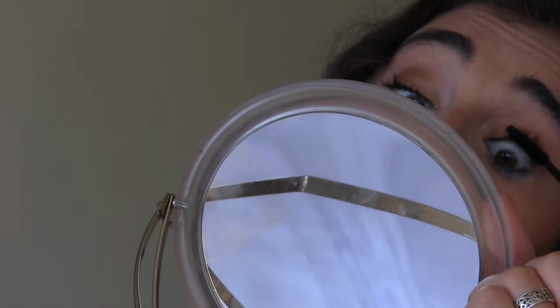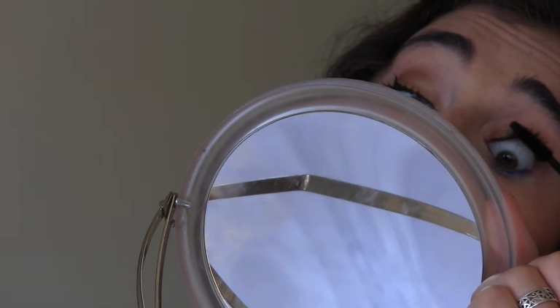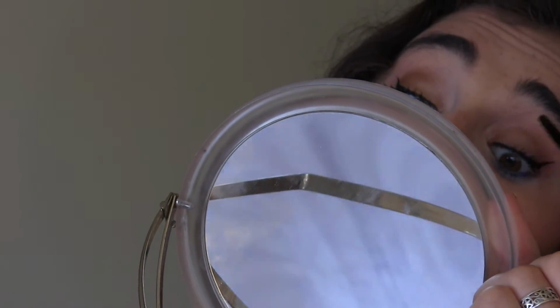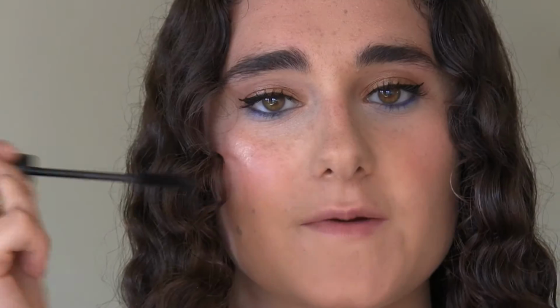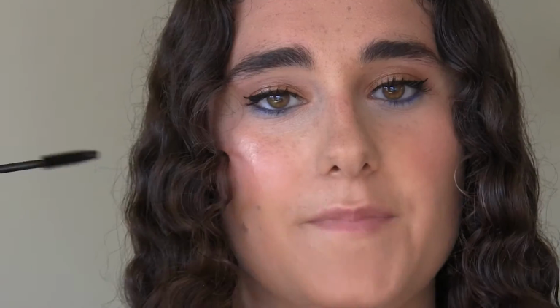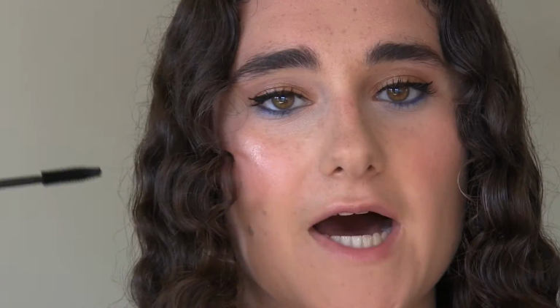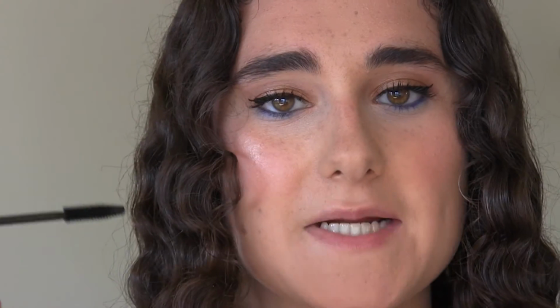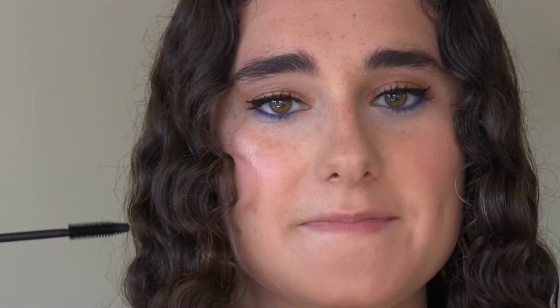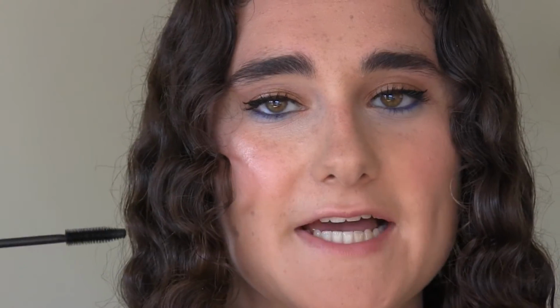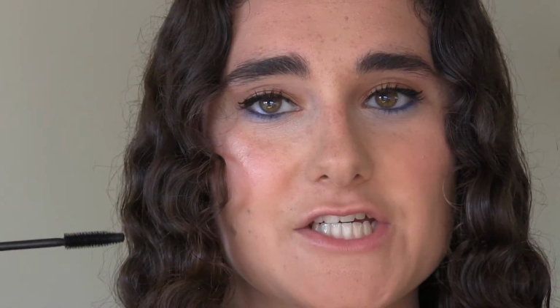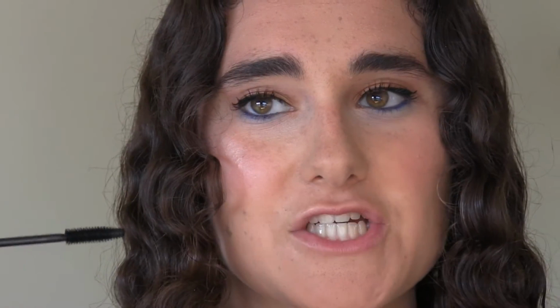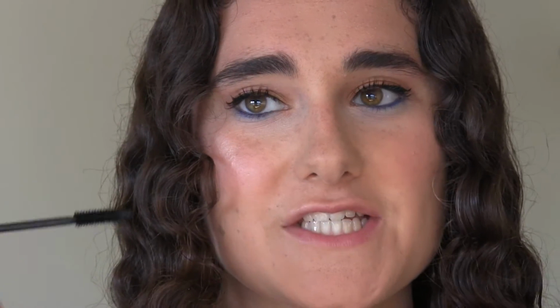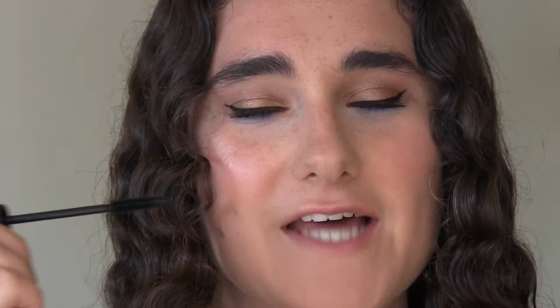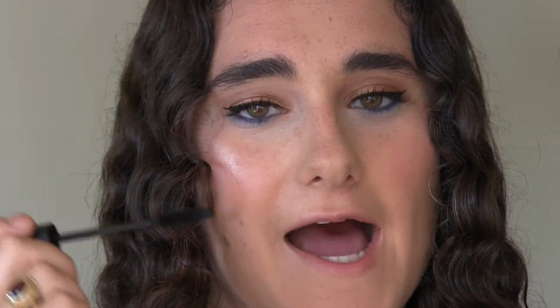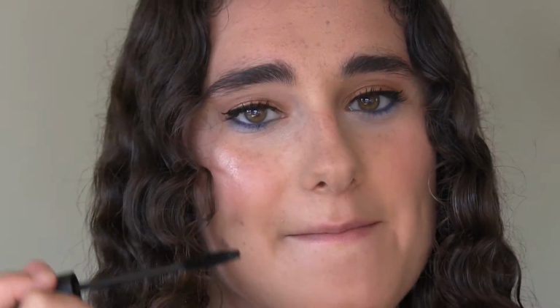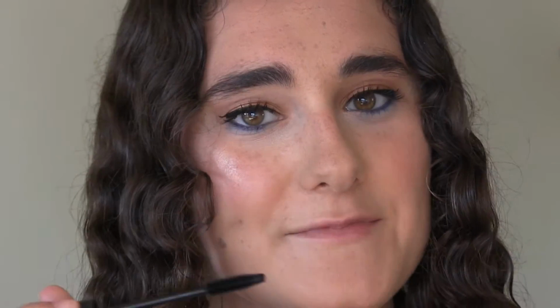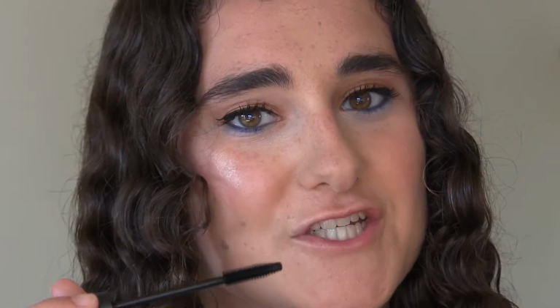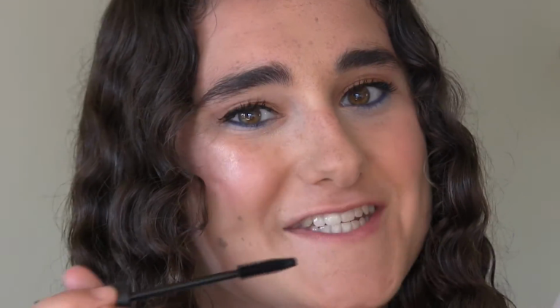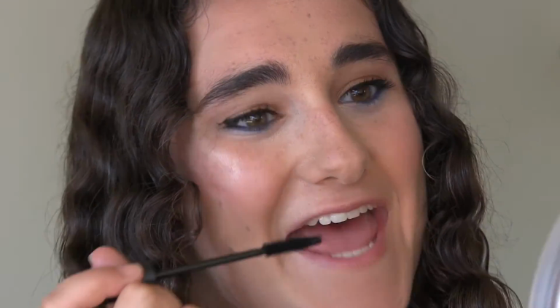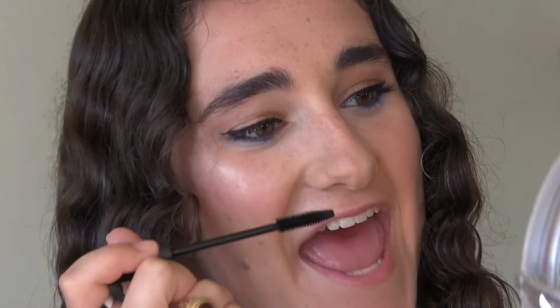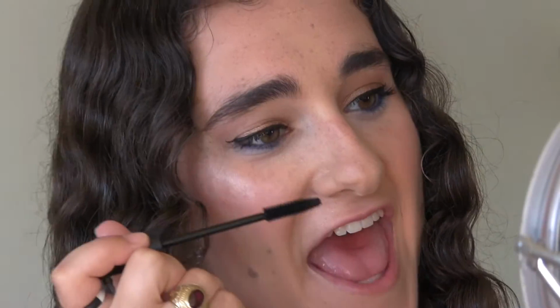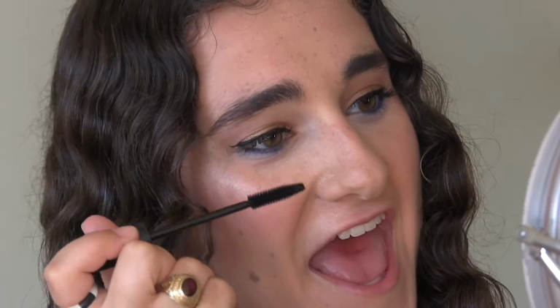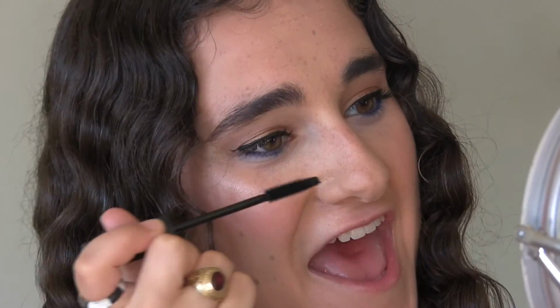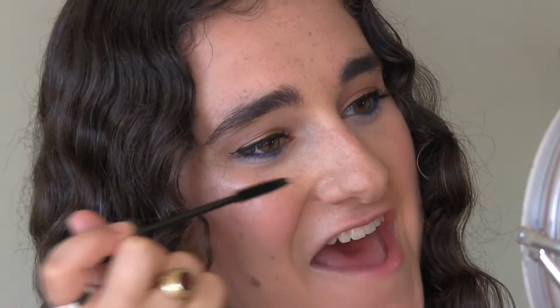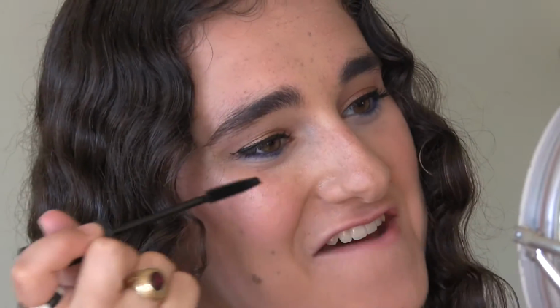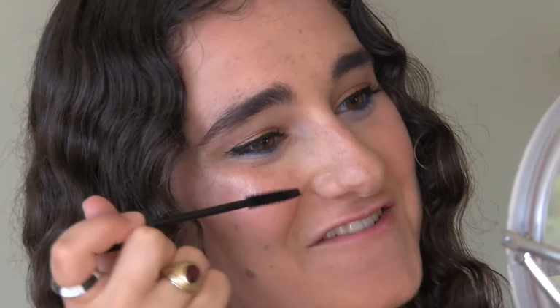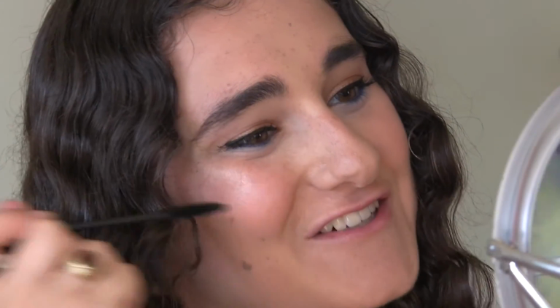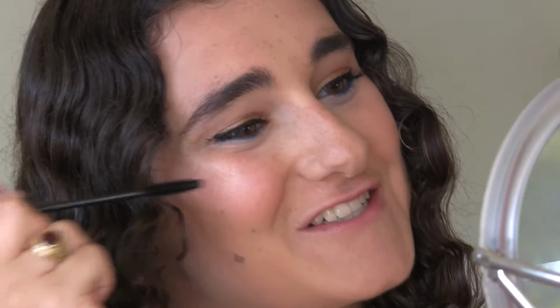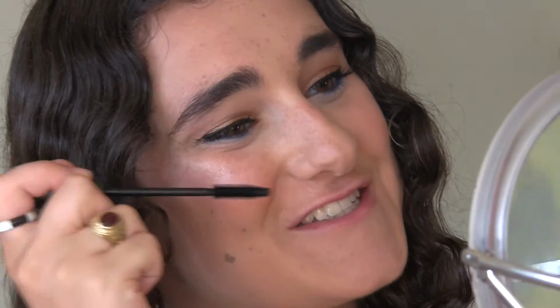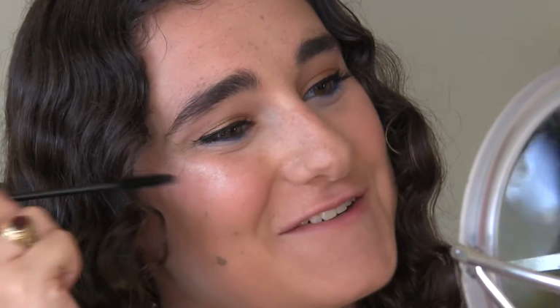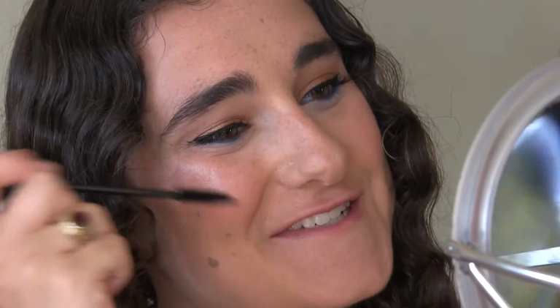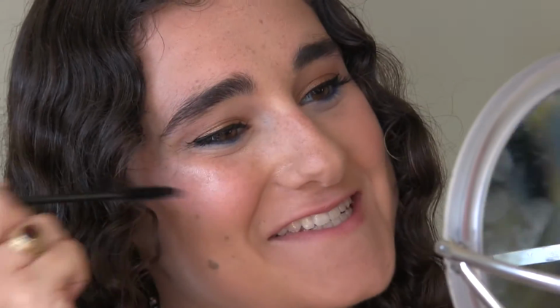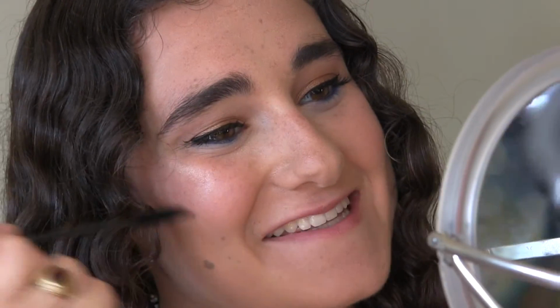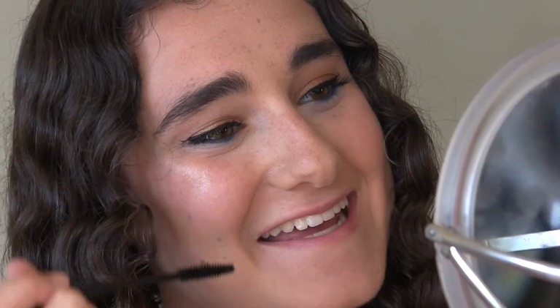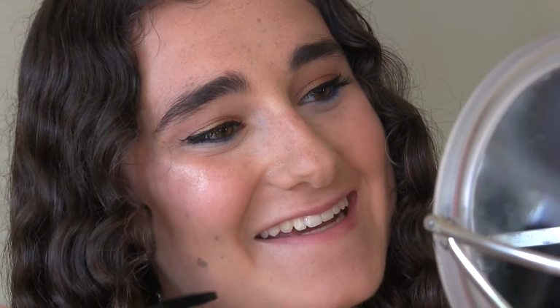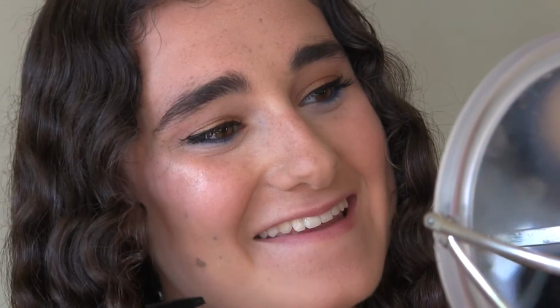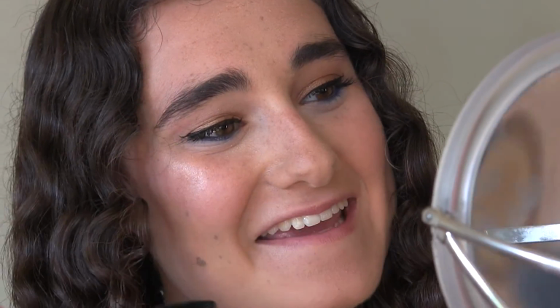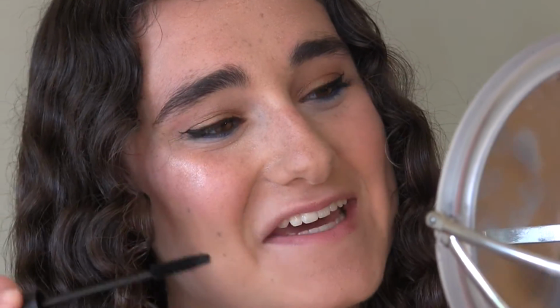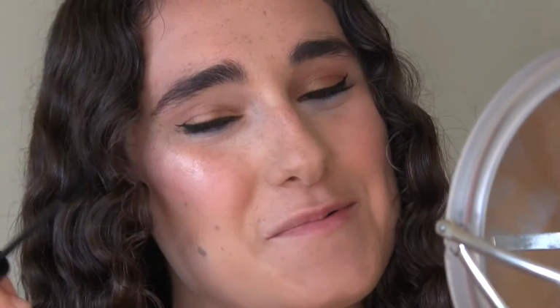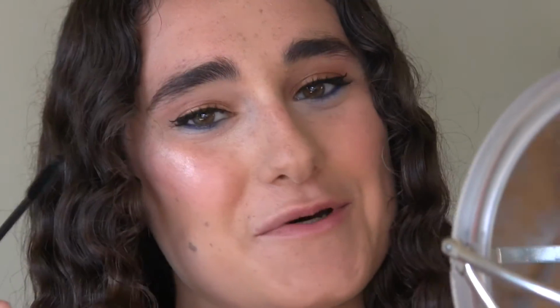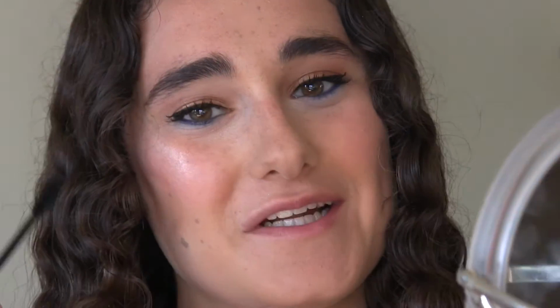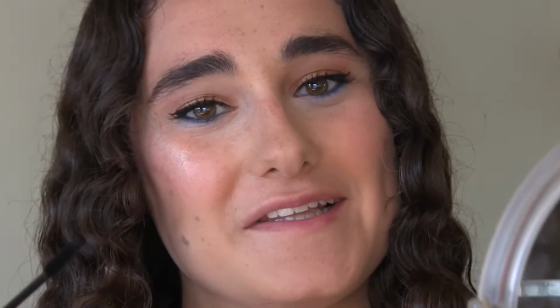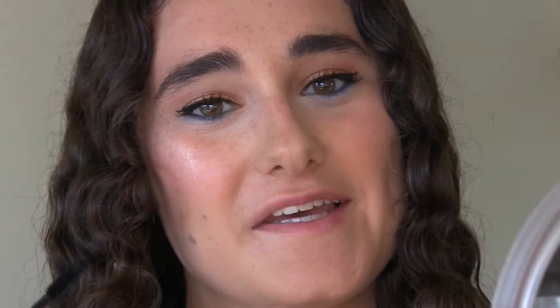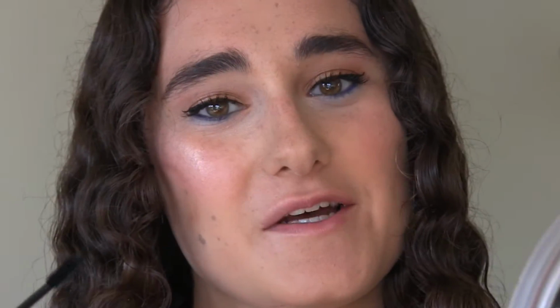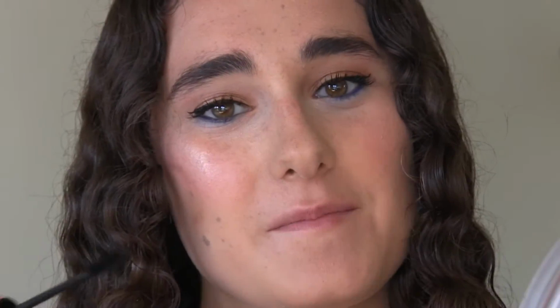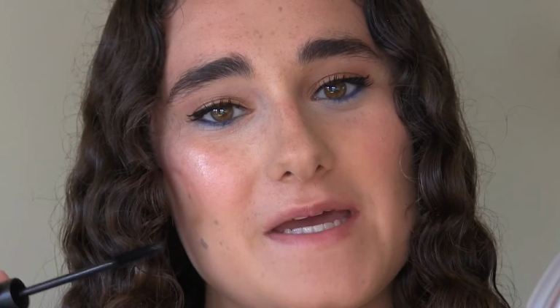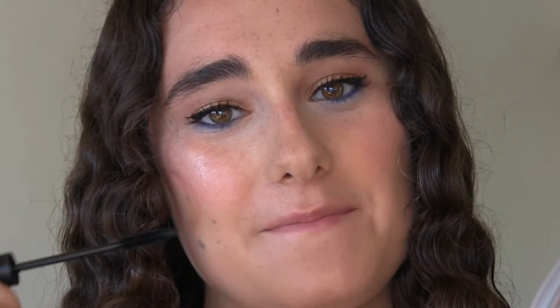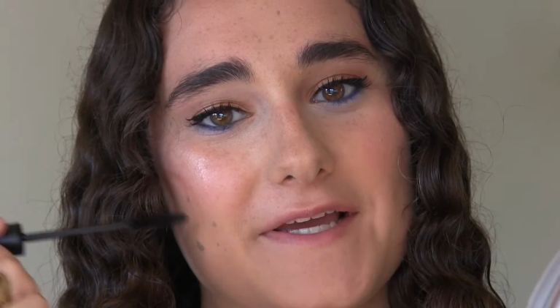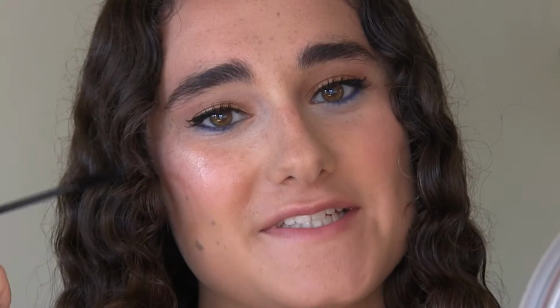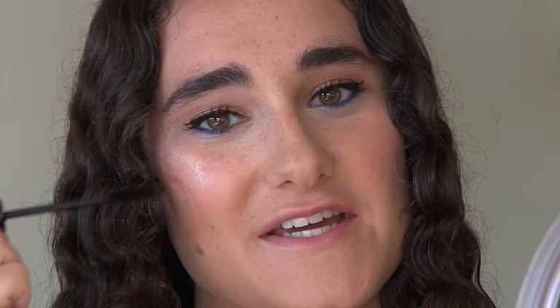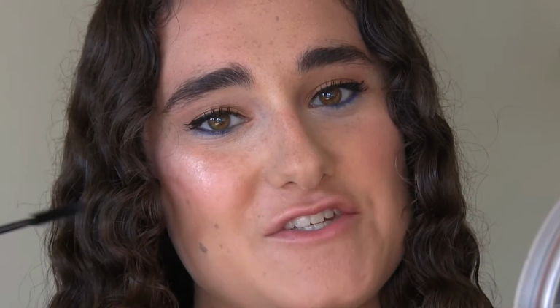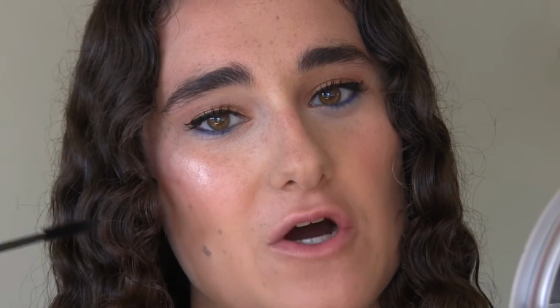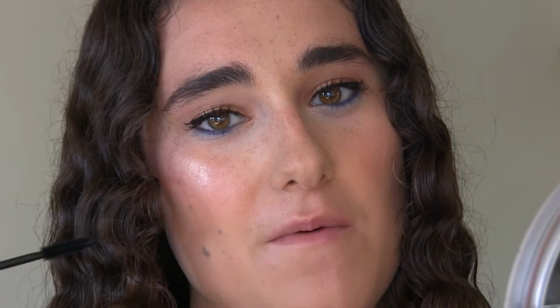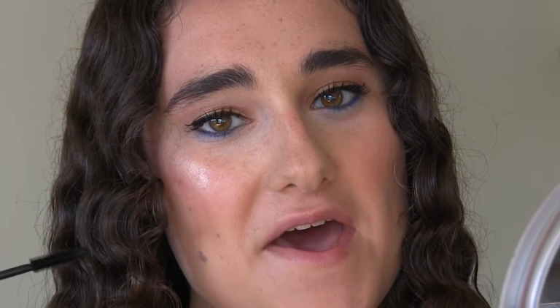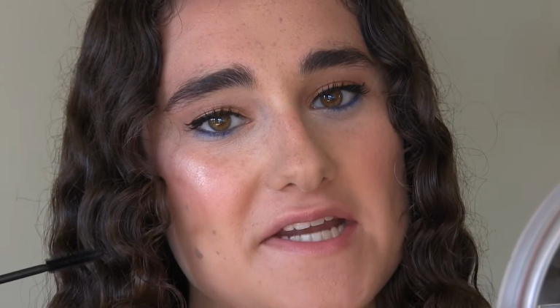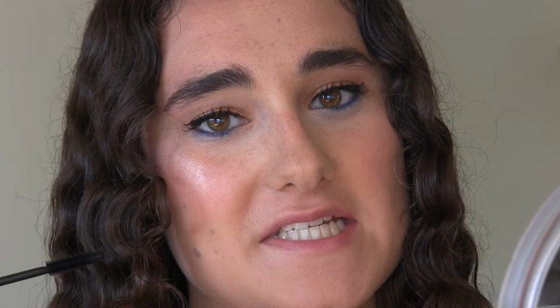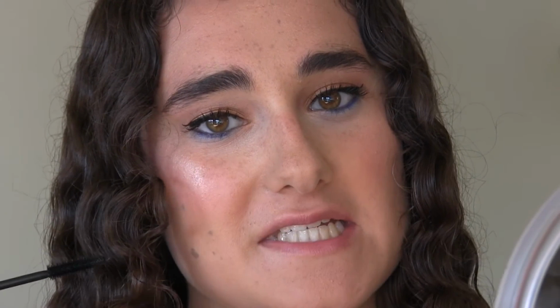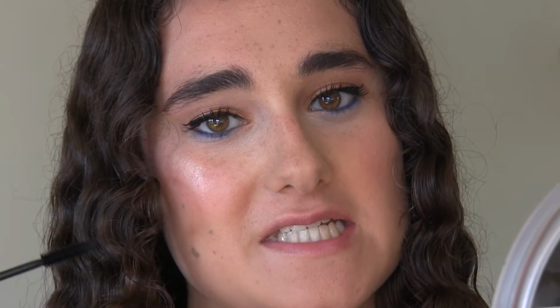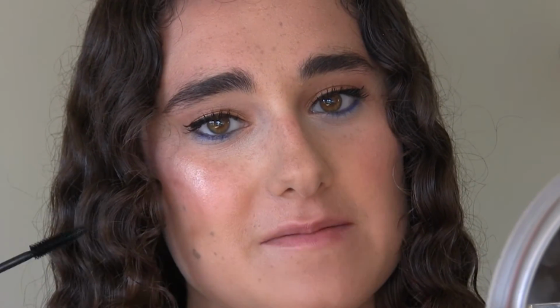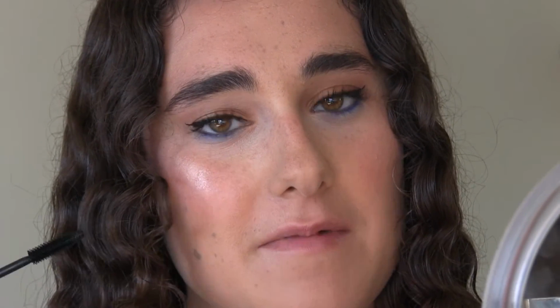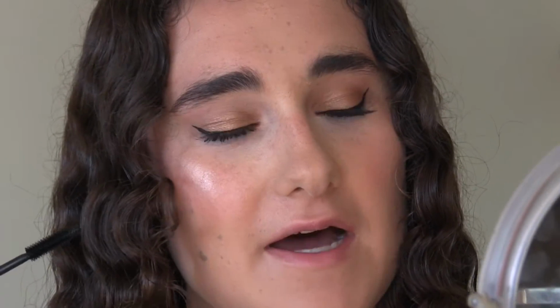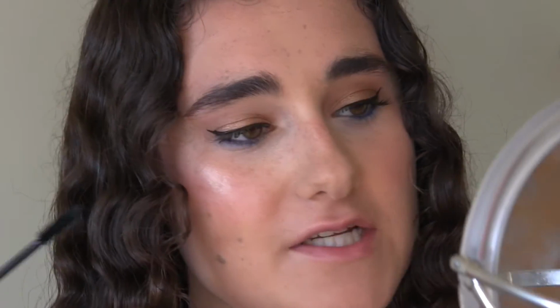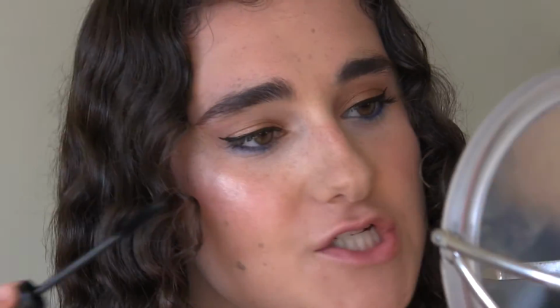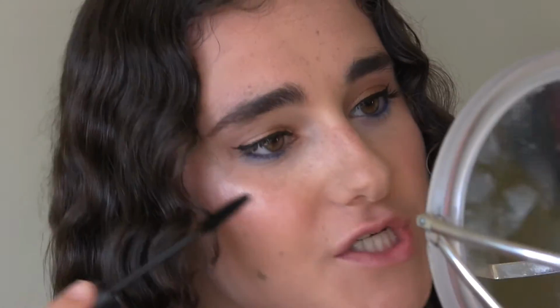For bottom lashes I'm just ever so slightly going to put a little bit because I don't want it to smudge.